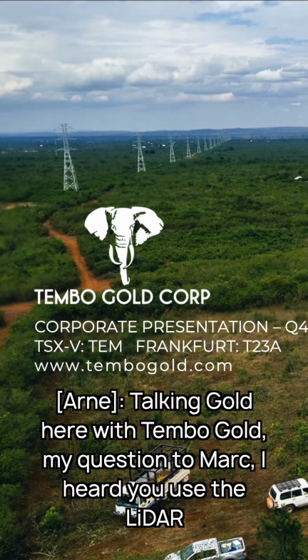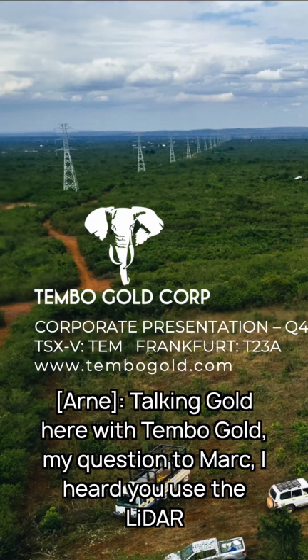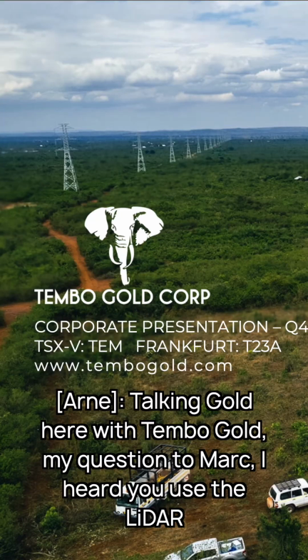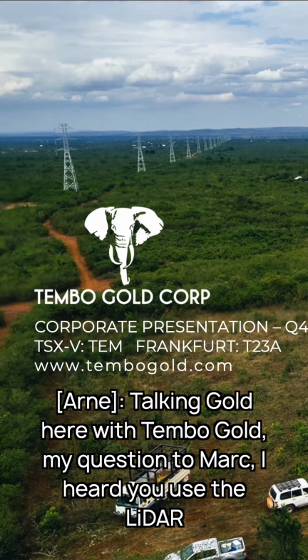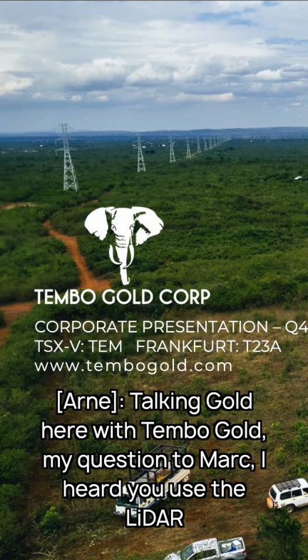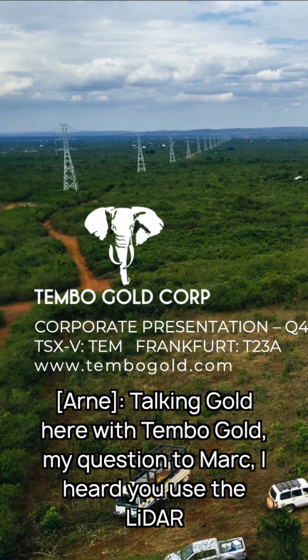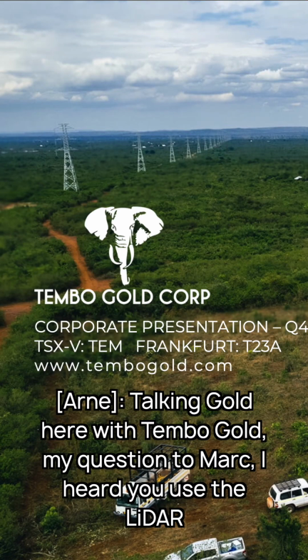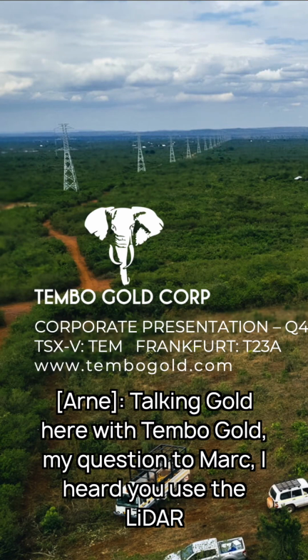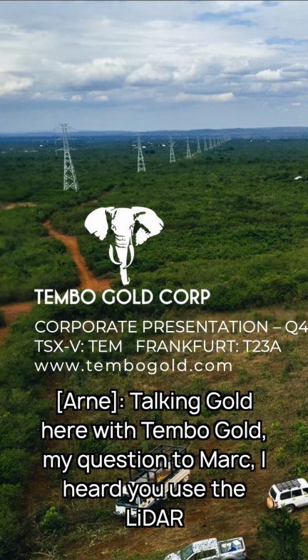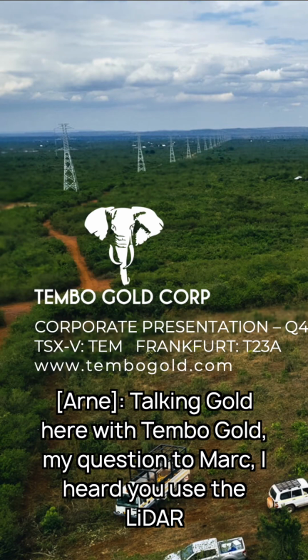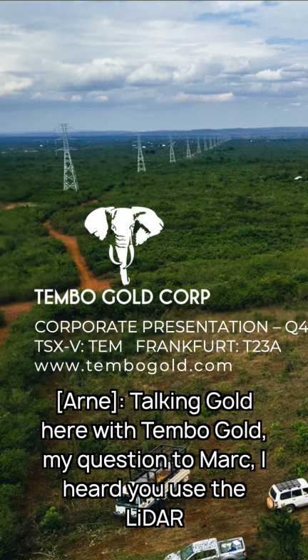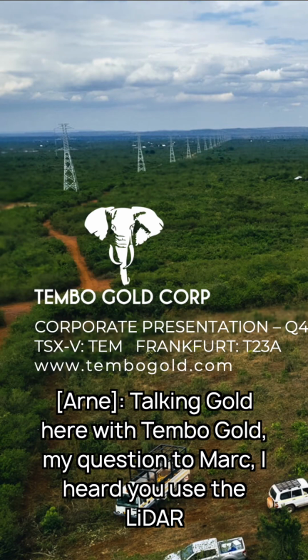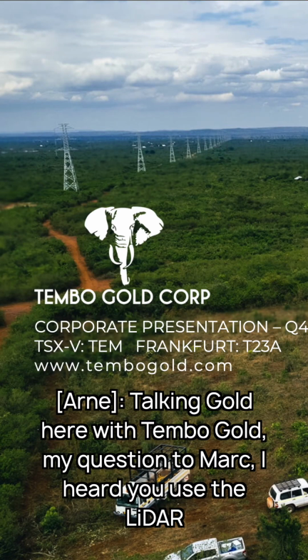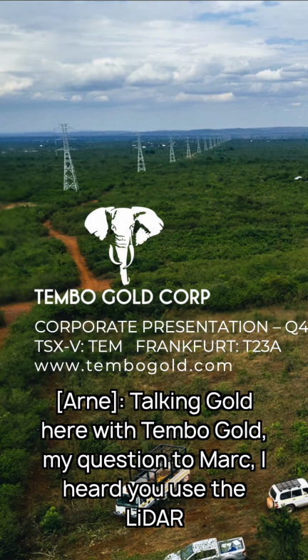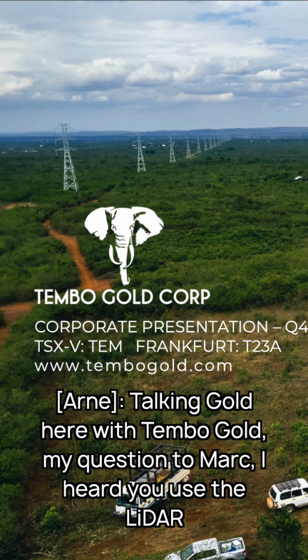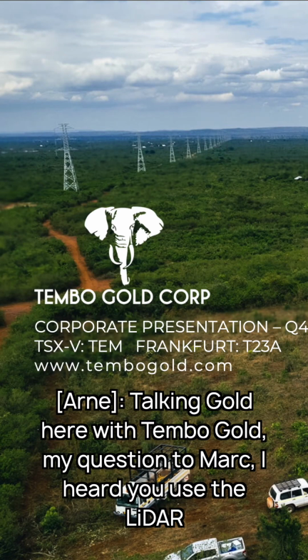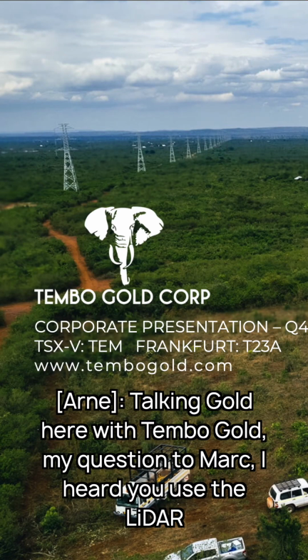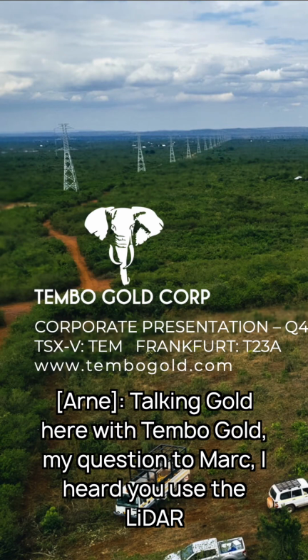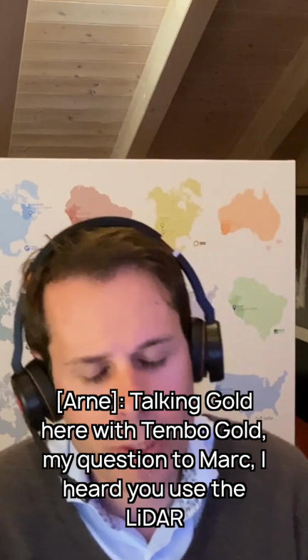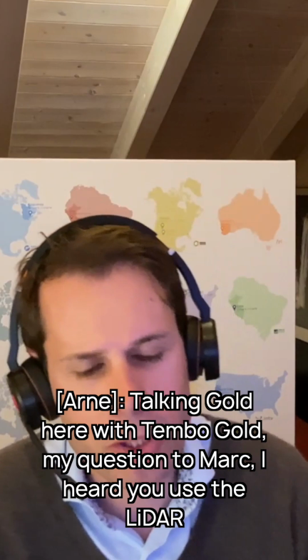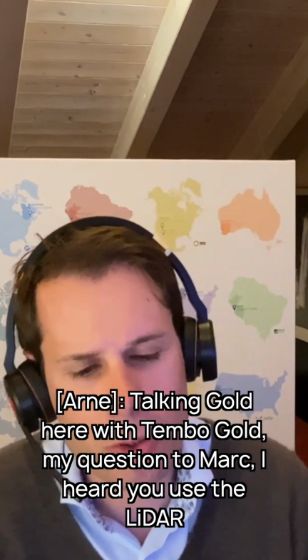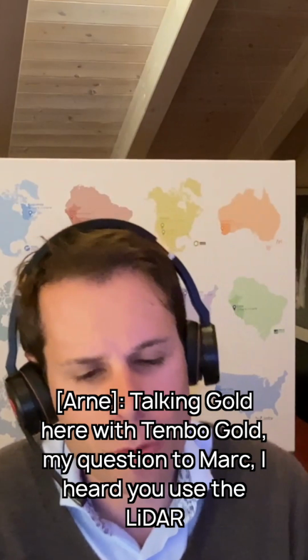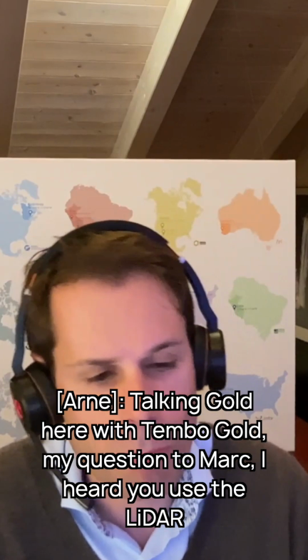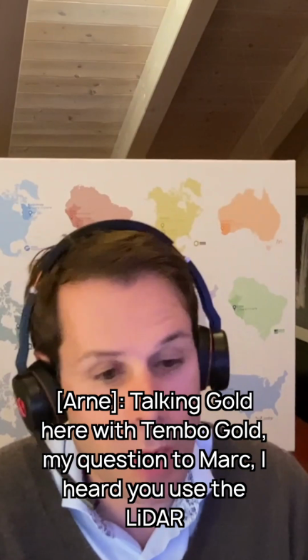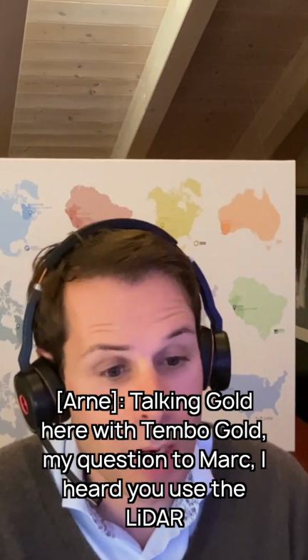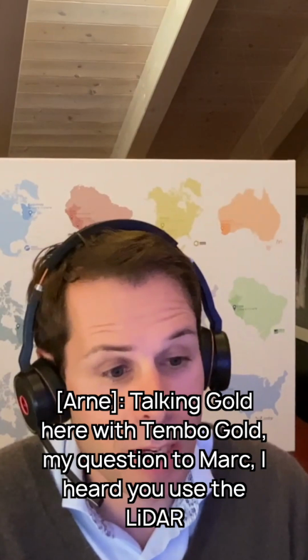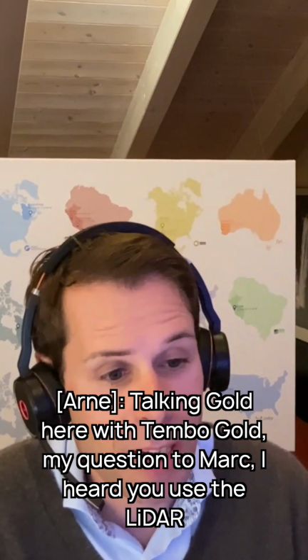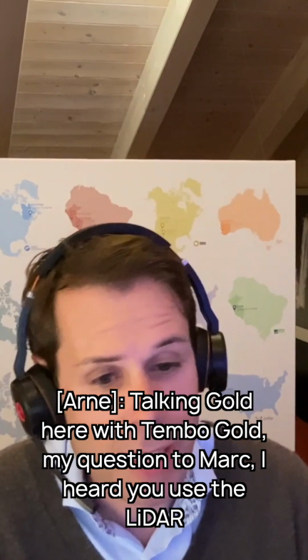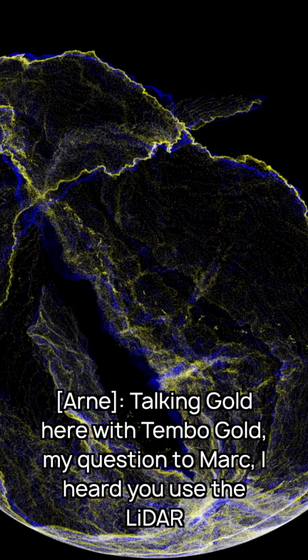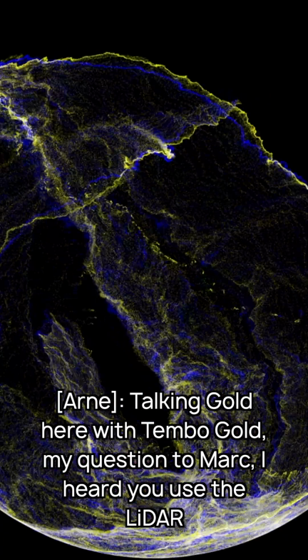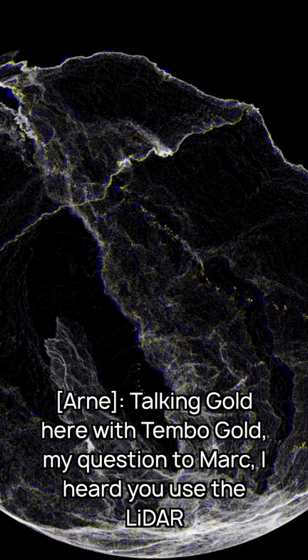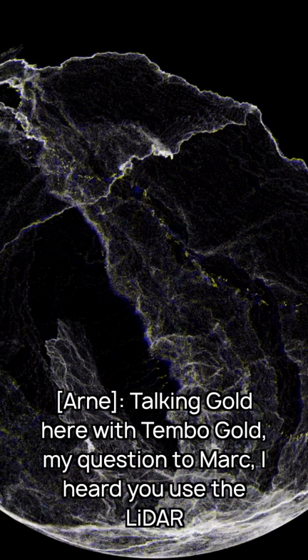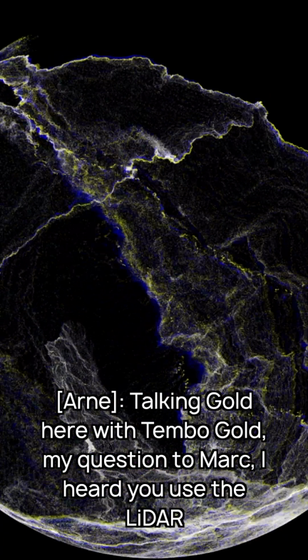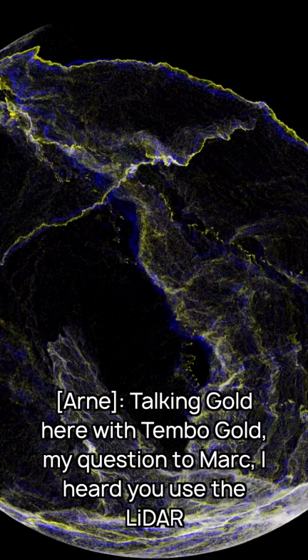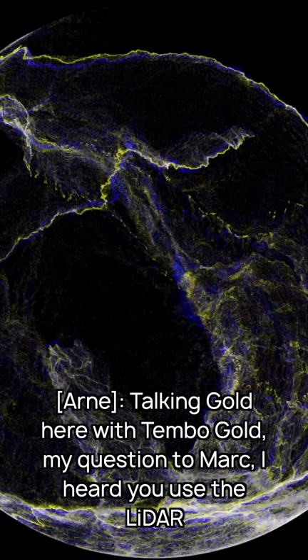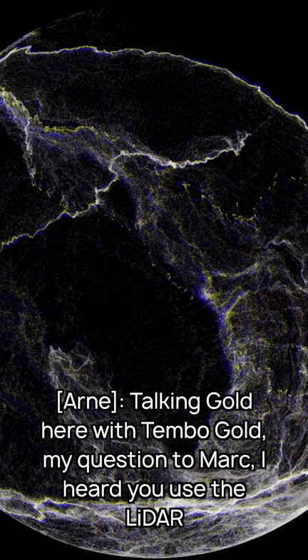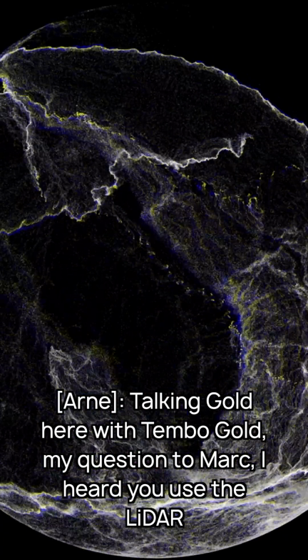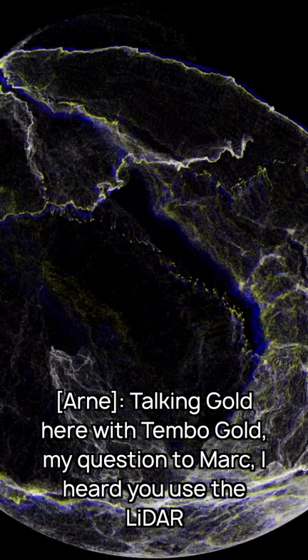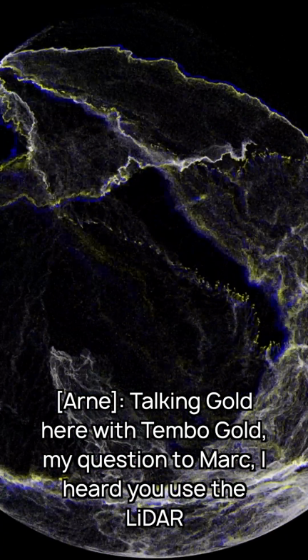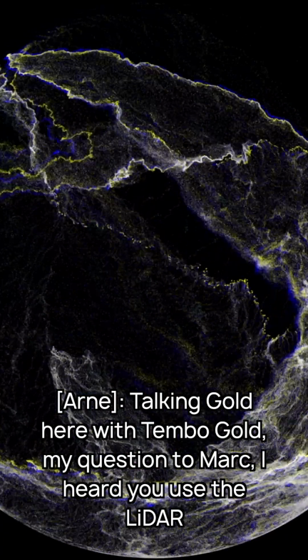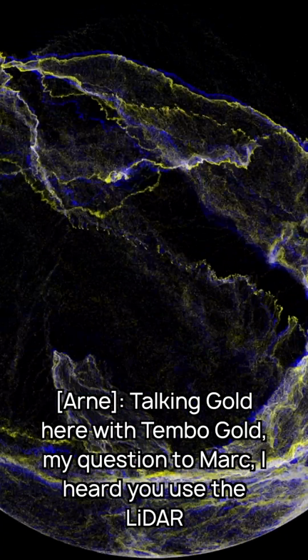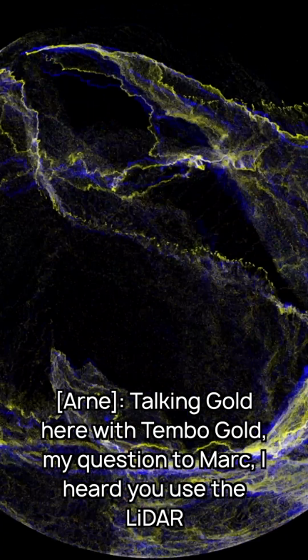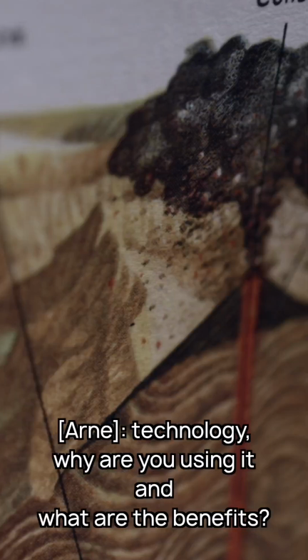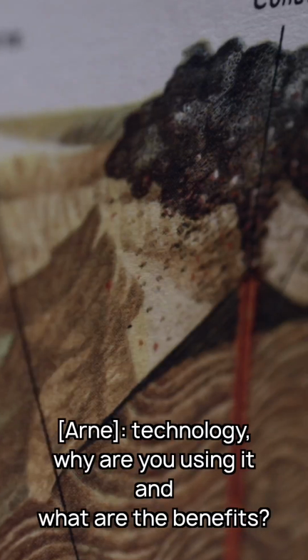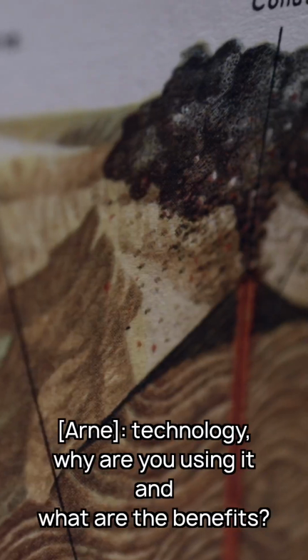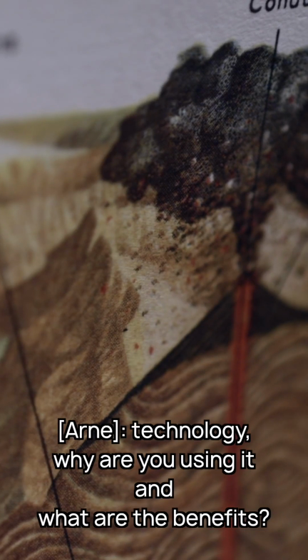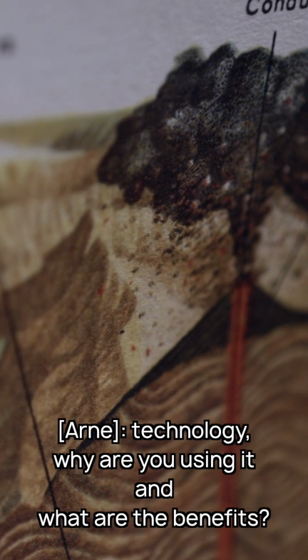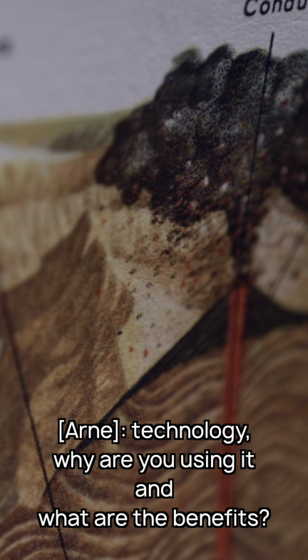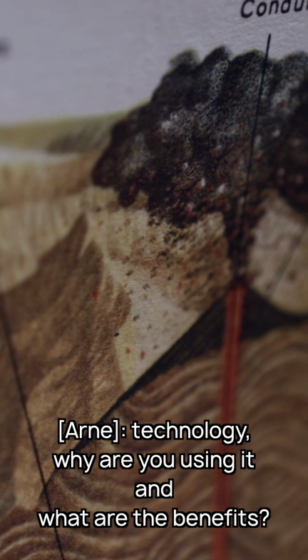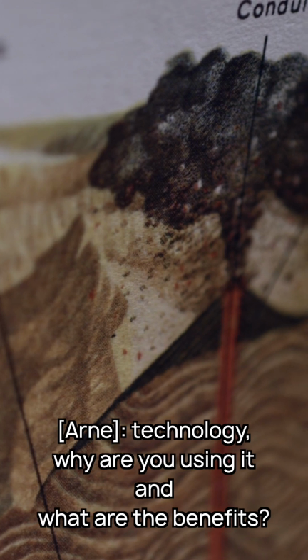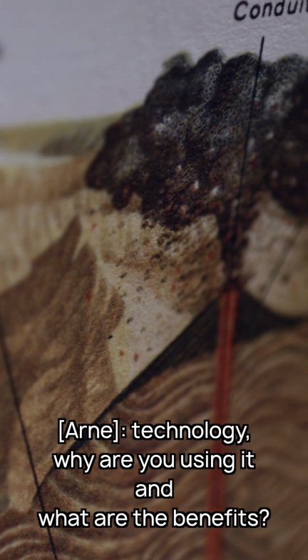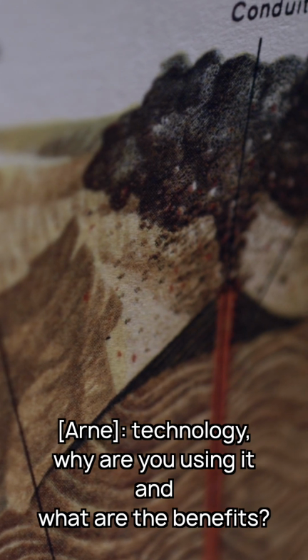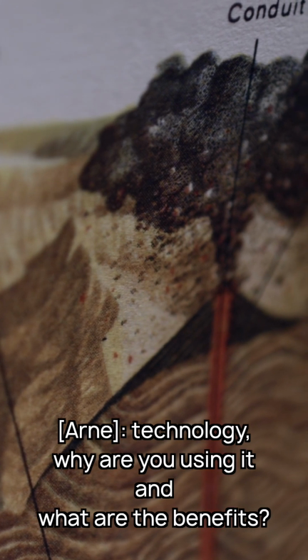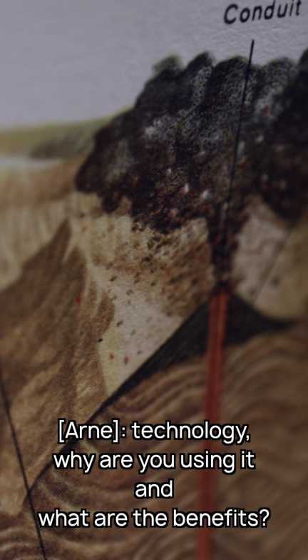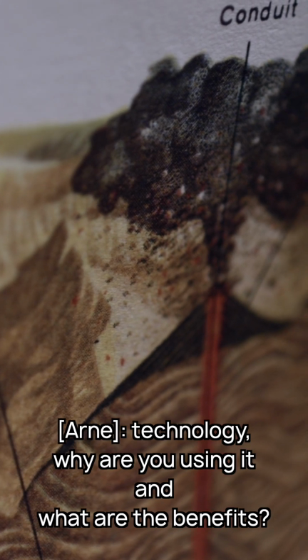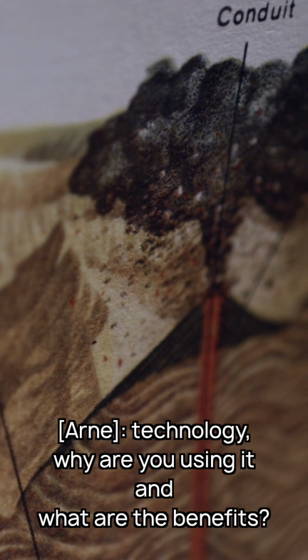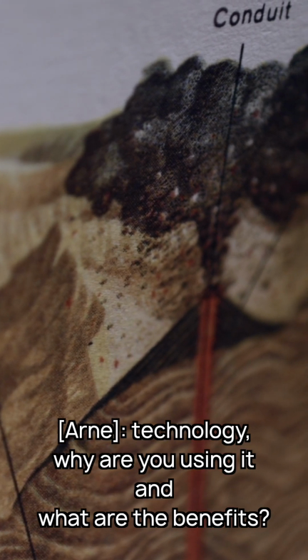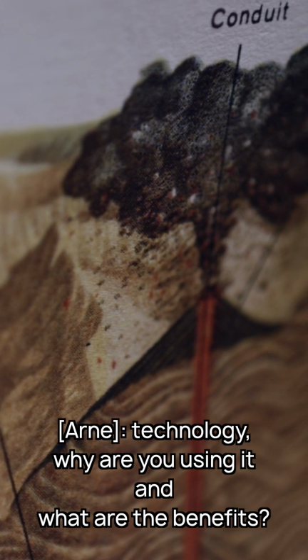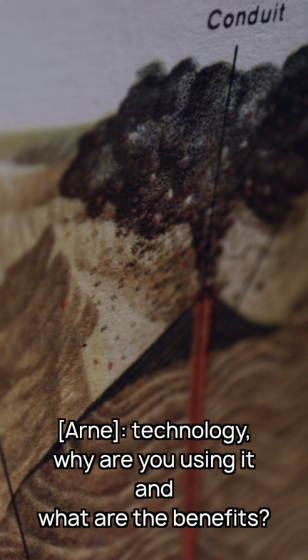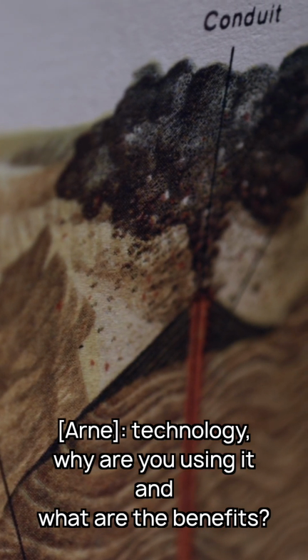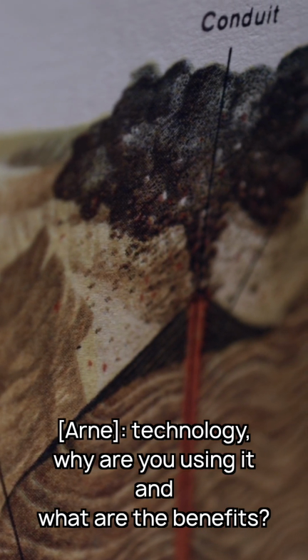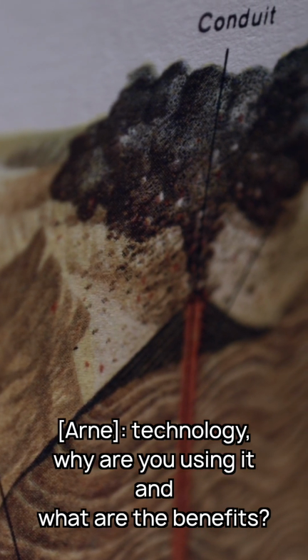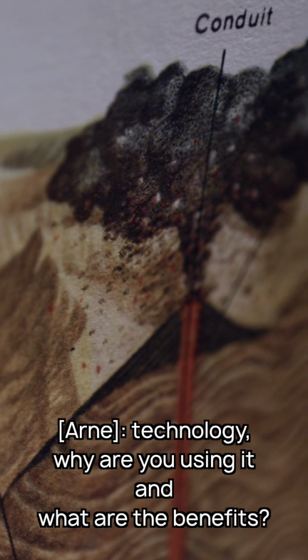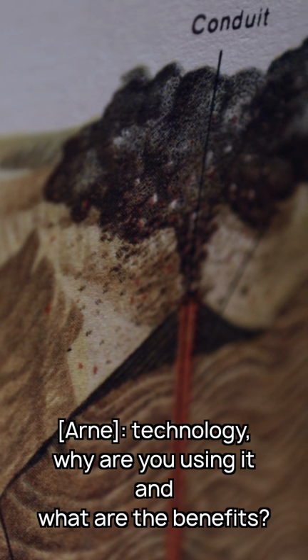Talking Gold here with Tembo Gold, and my question to Mark: I heard you use the LiDAR technology — why are you using it and what are the benefits?